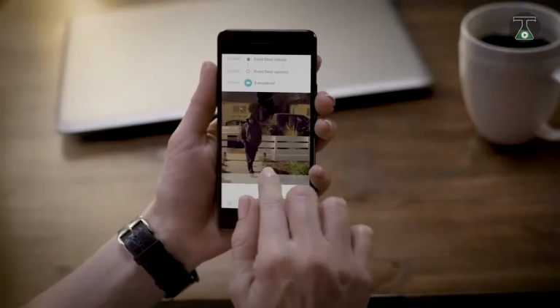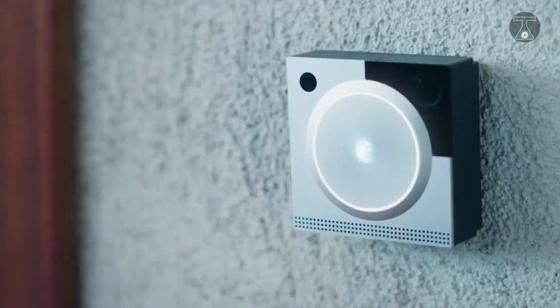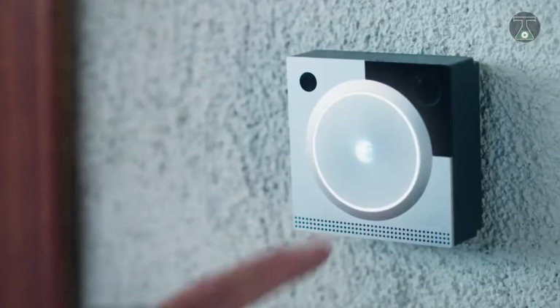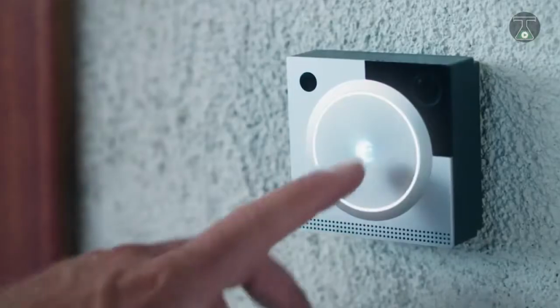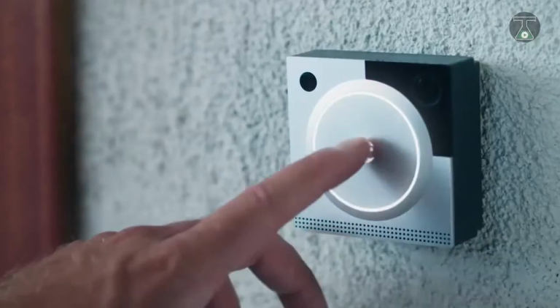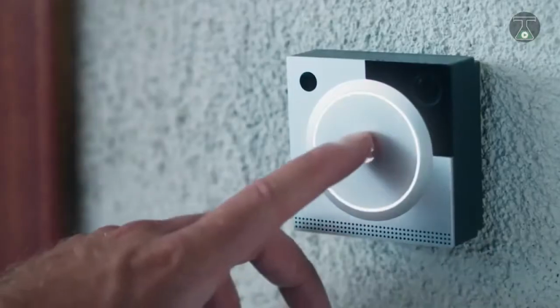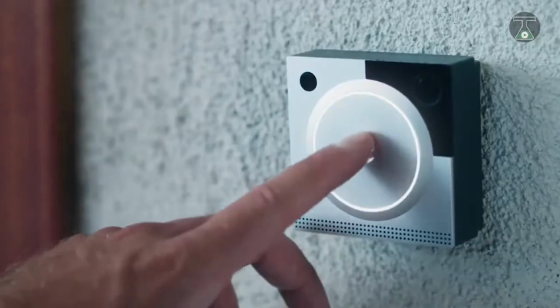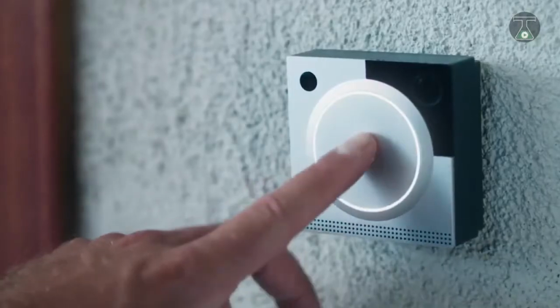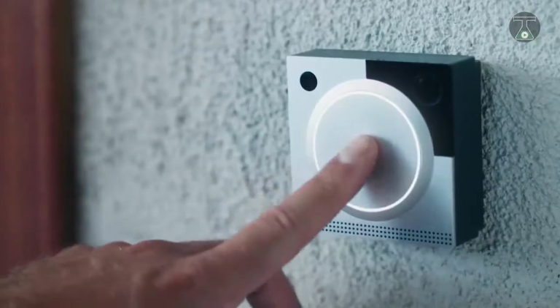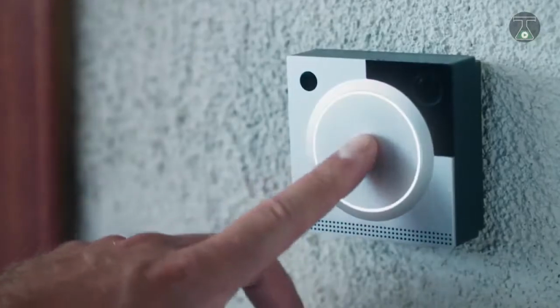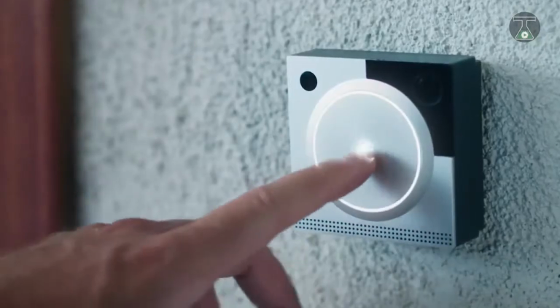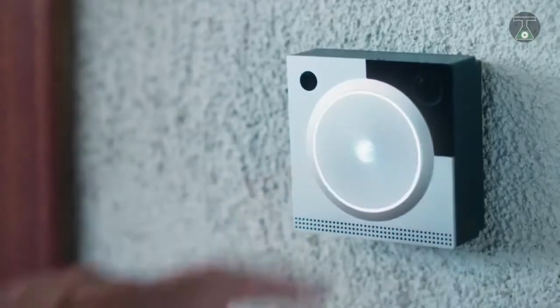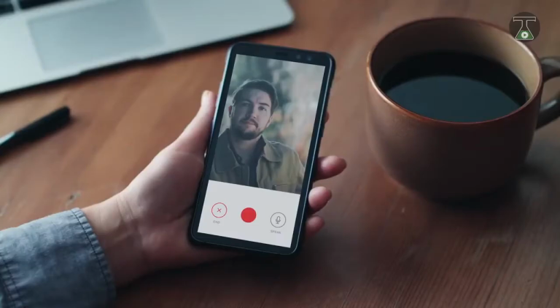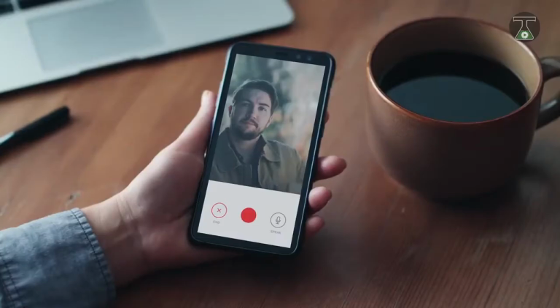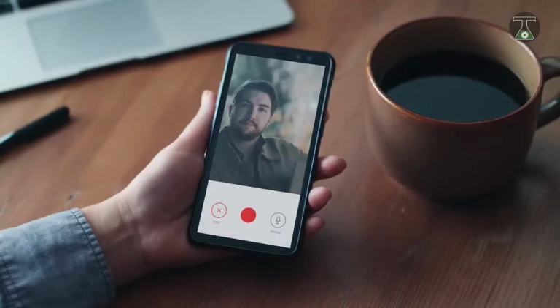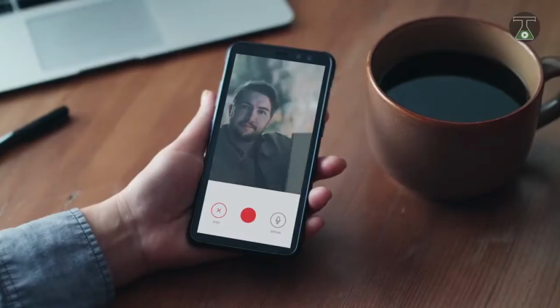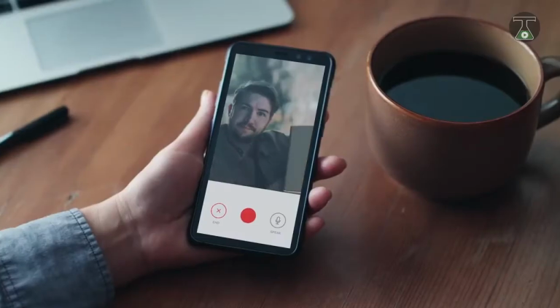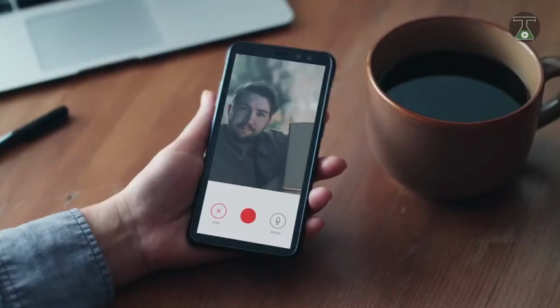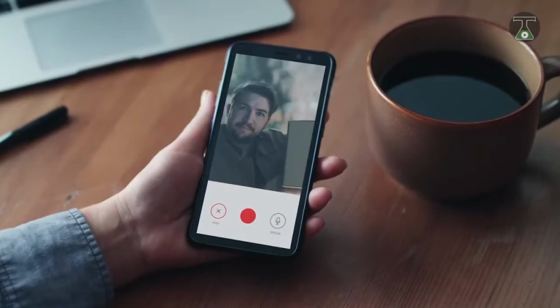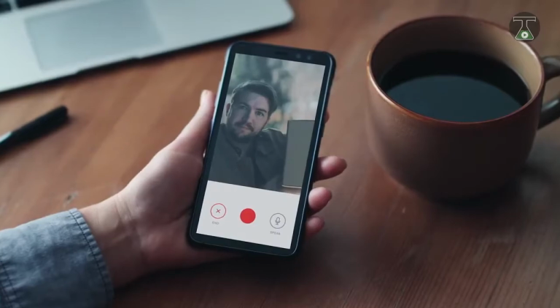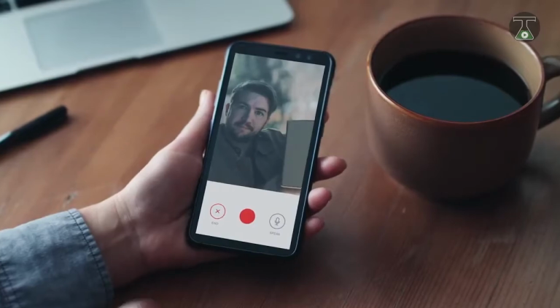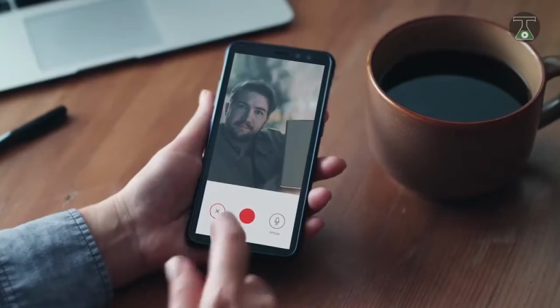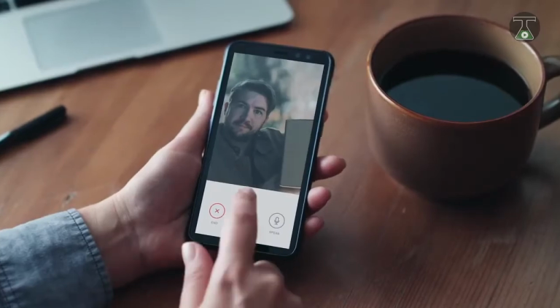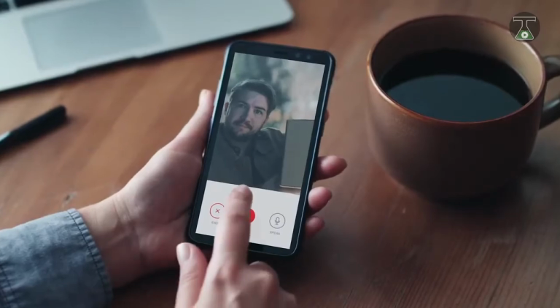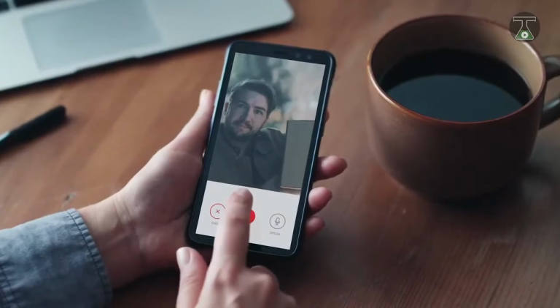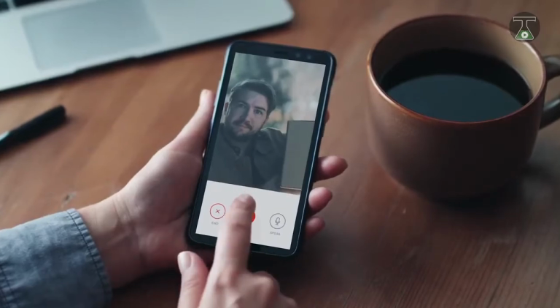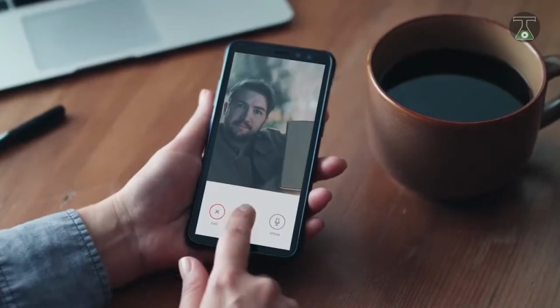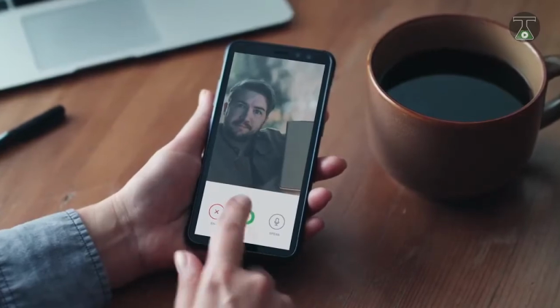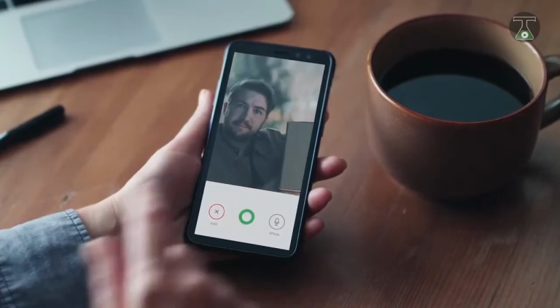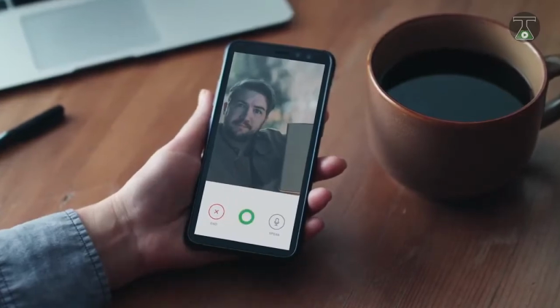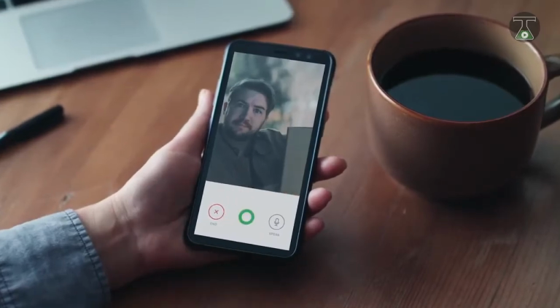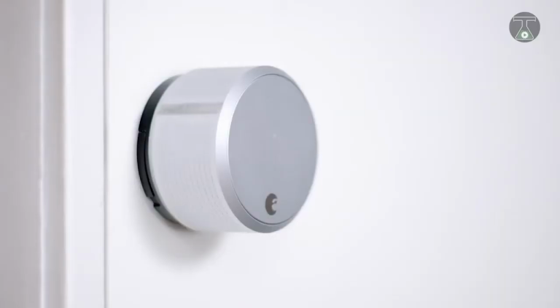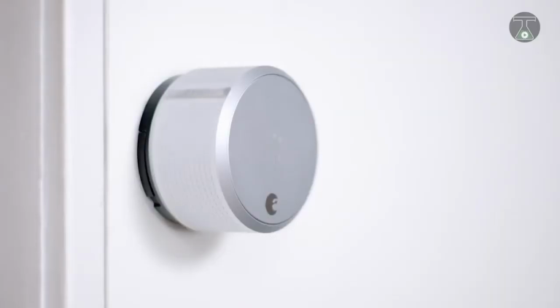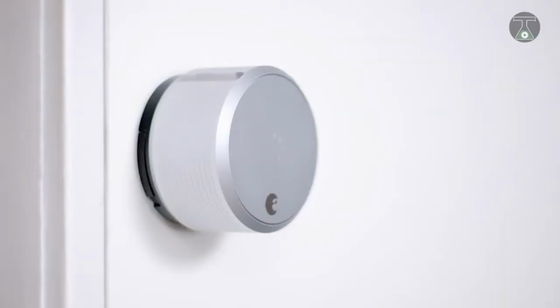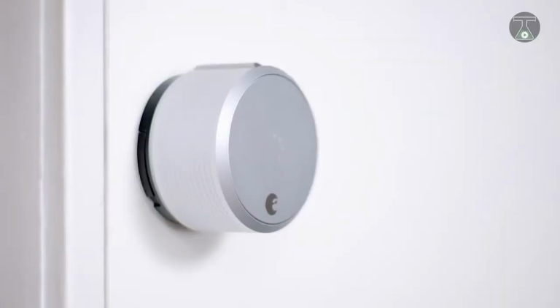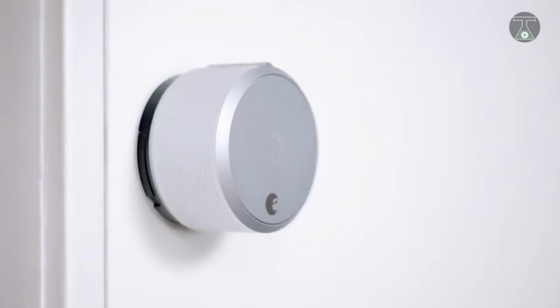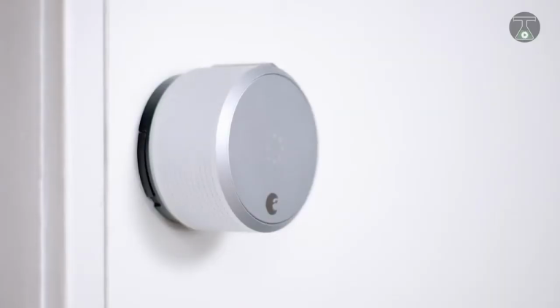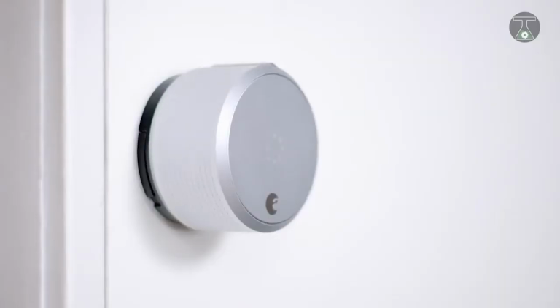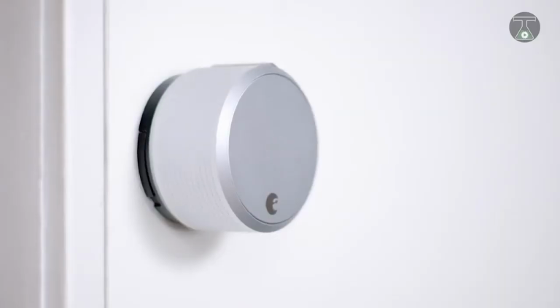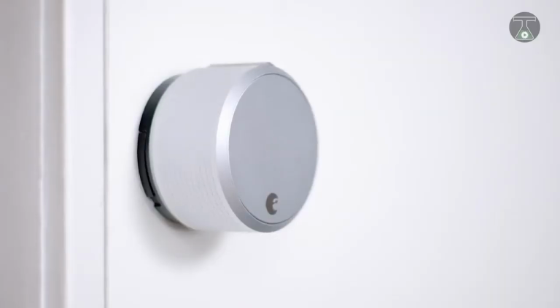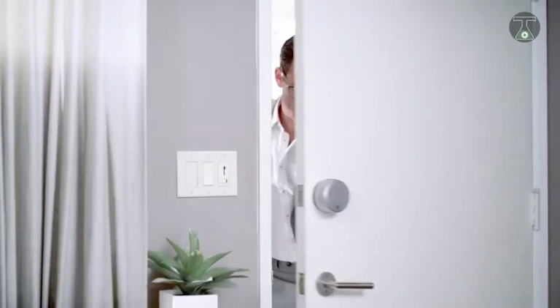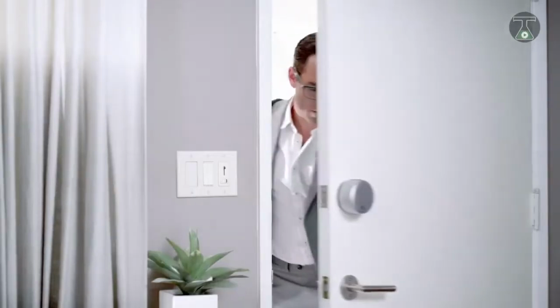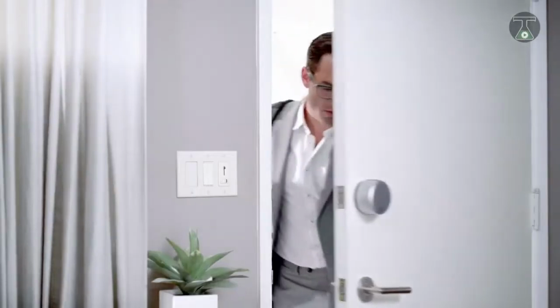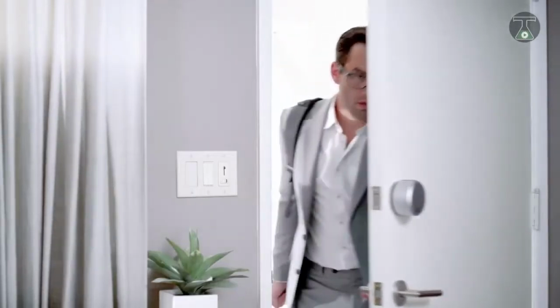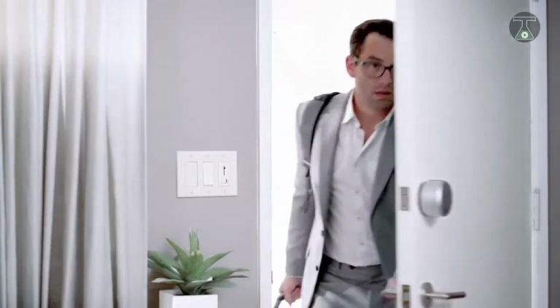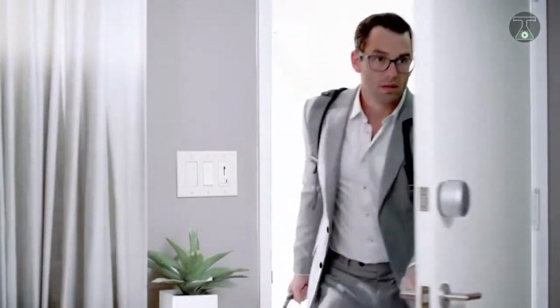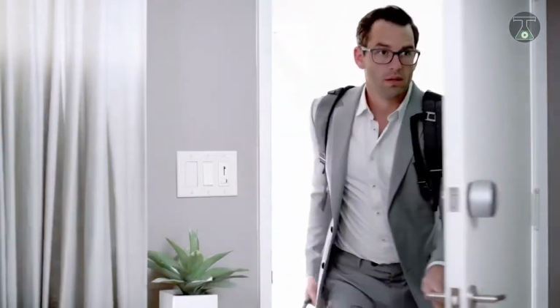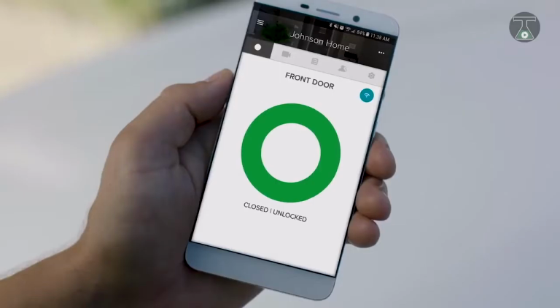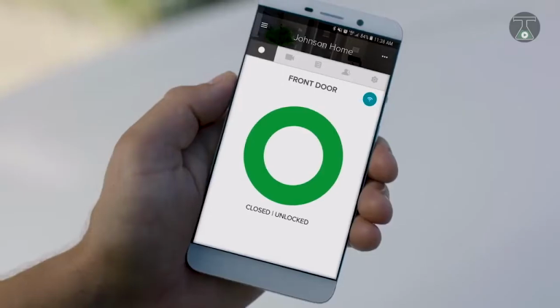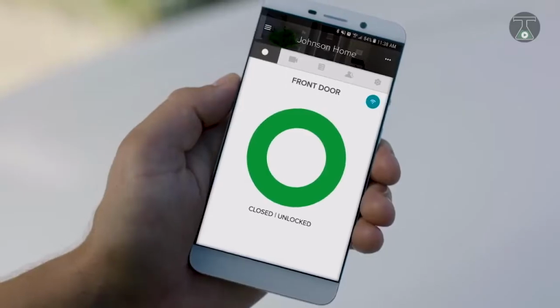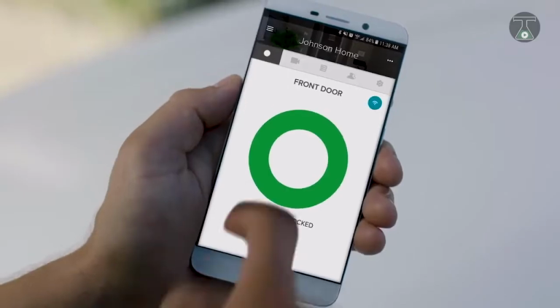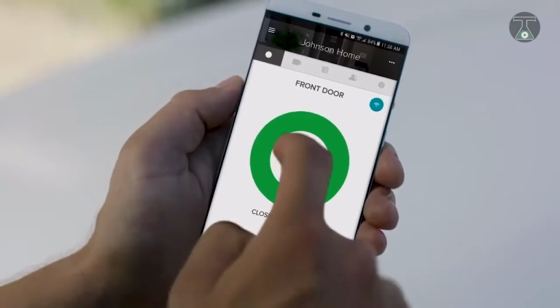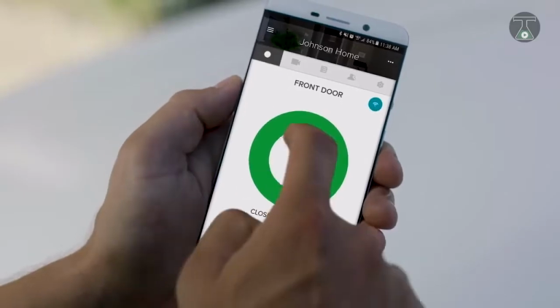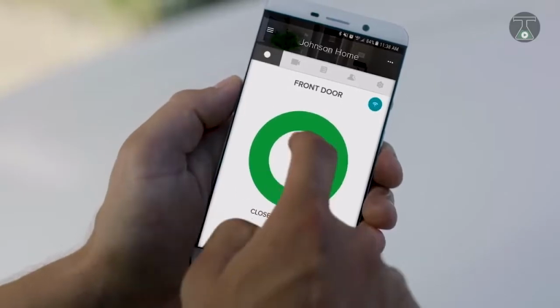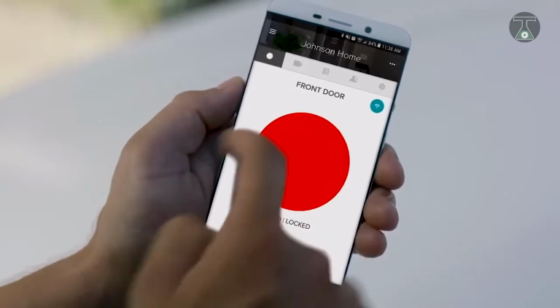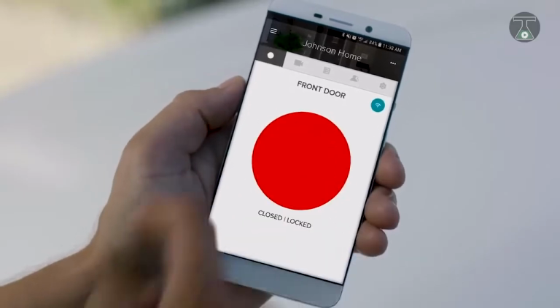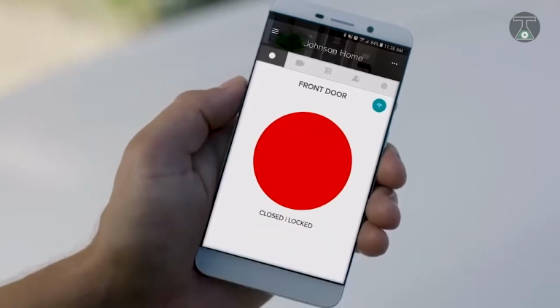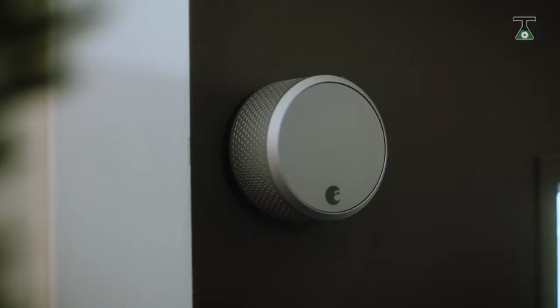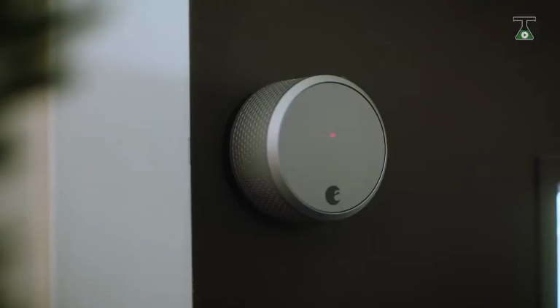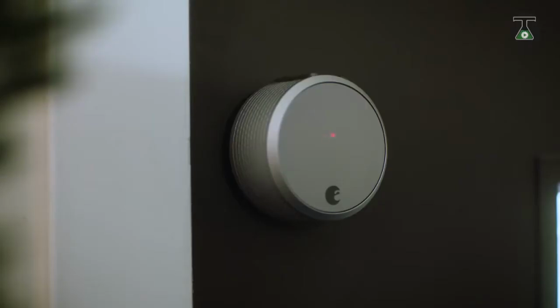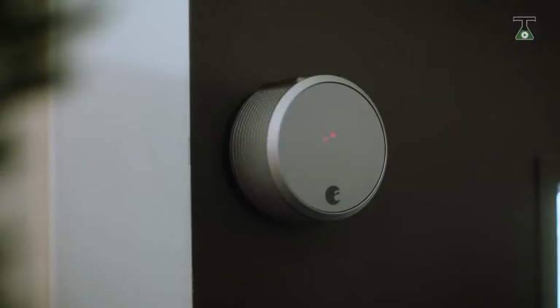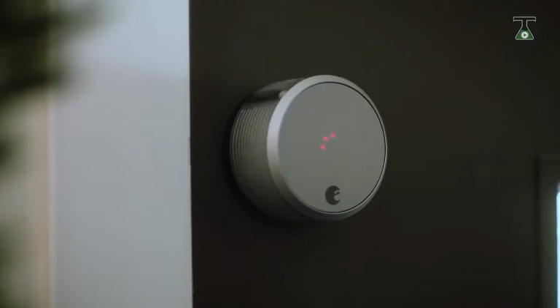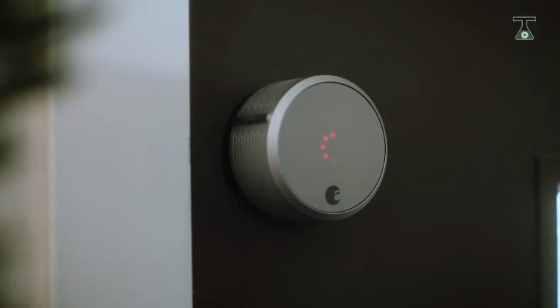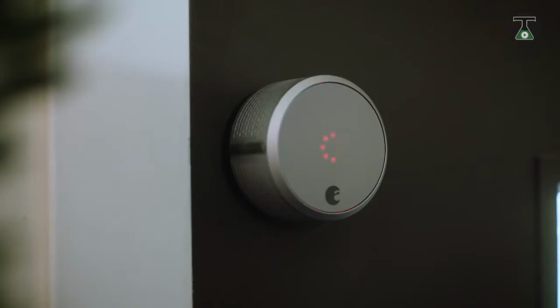You can purchase the August and link it to your iPhone, iPad, and Android devices, all for the price of $199 US dollars.